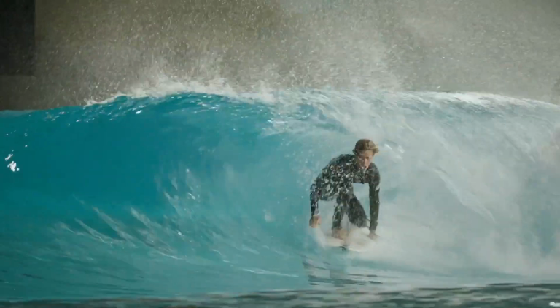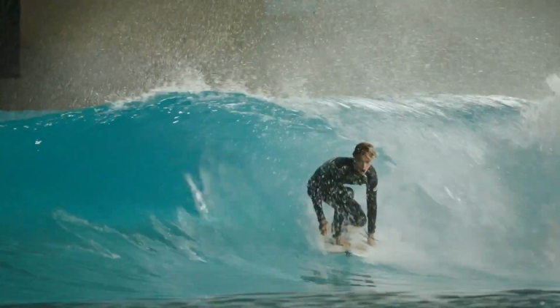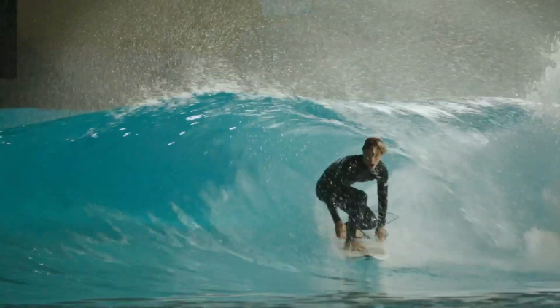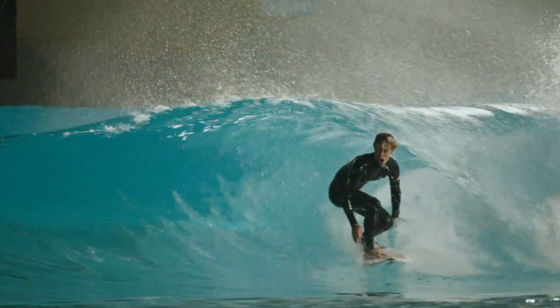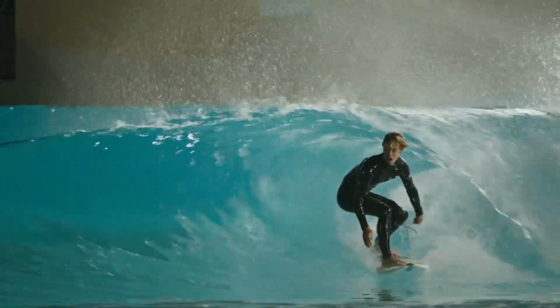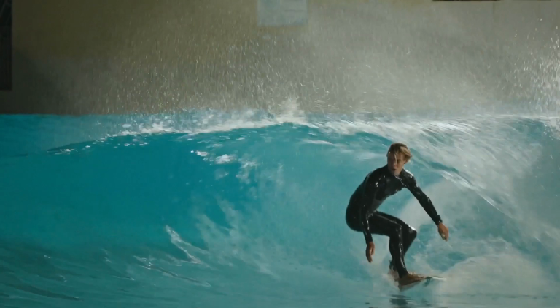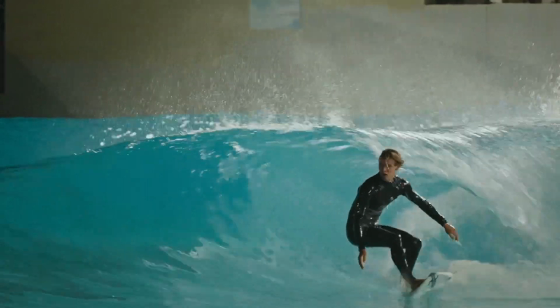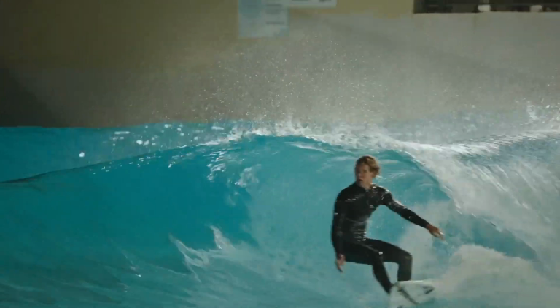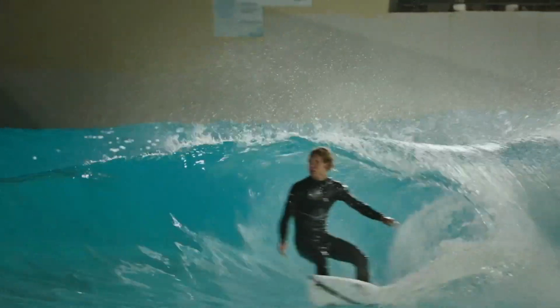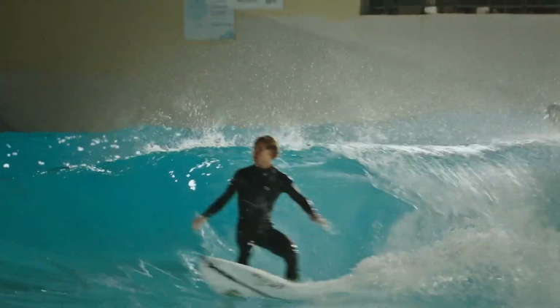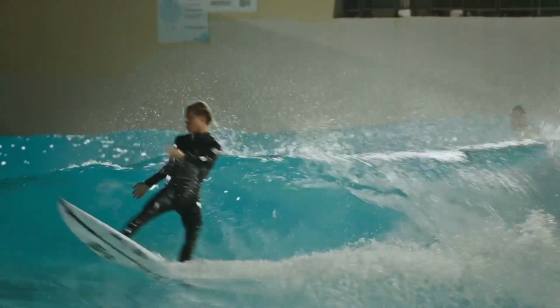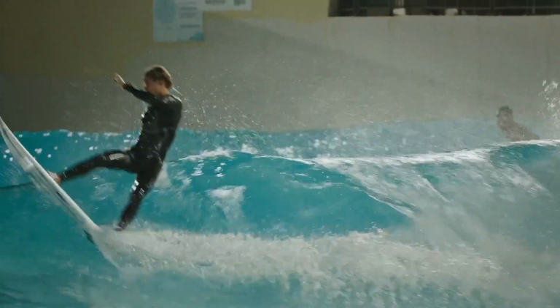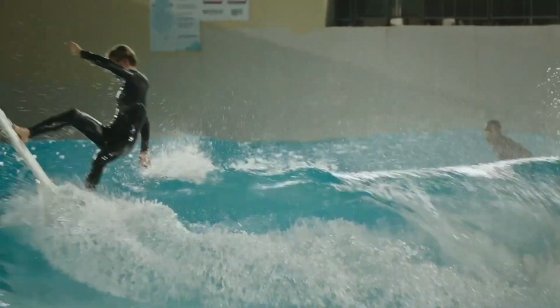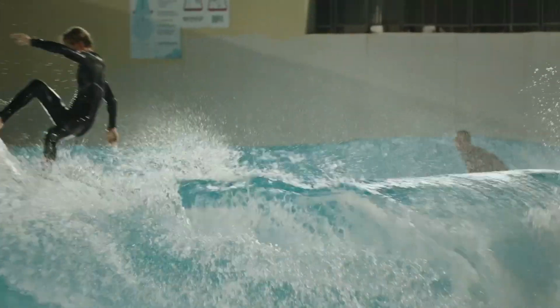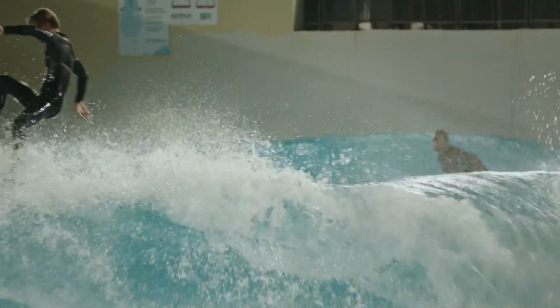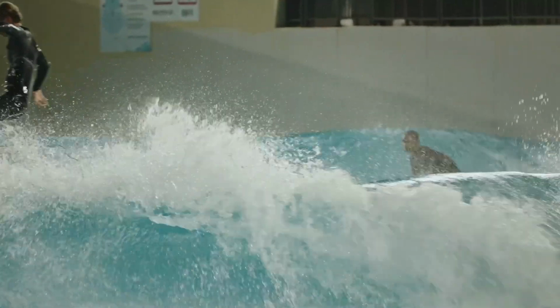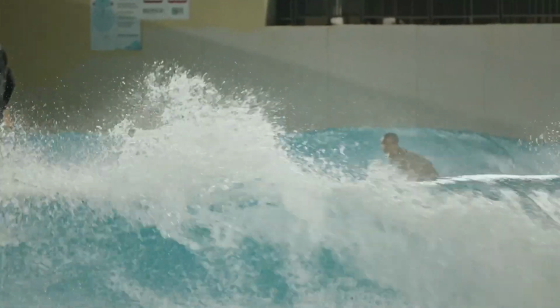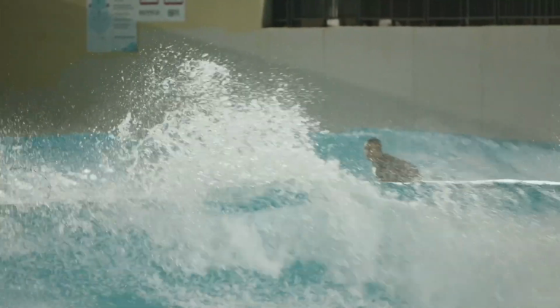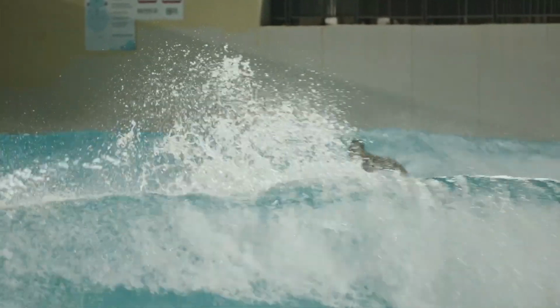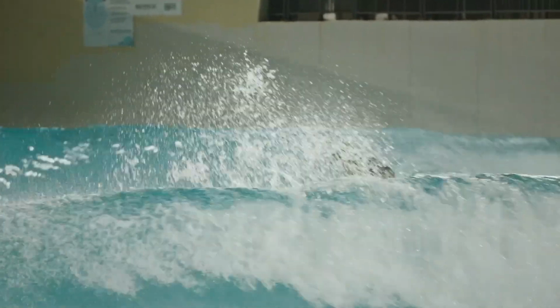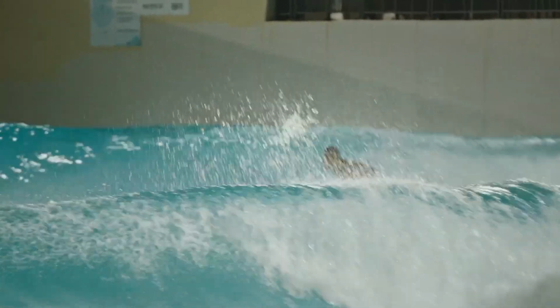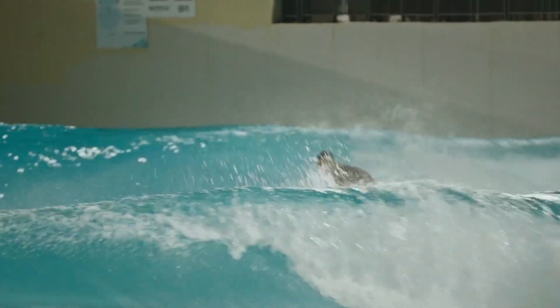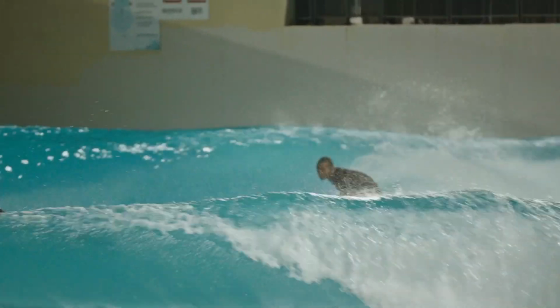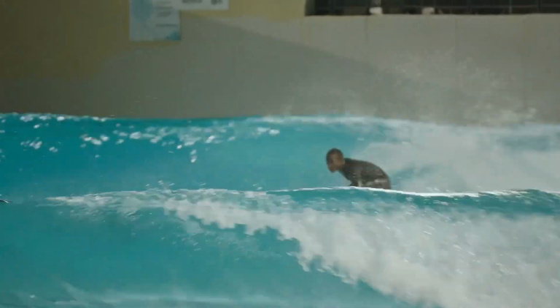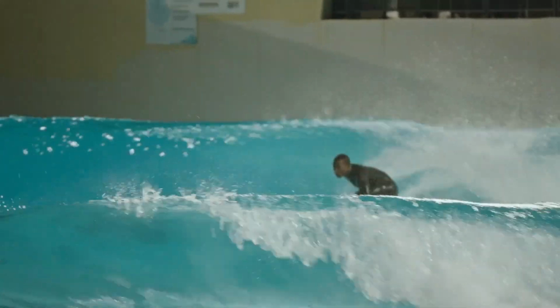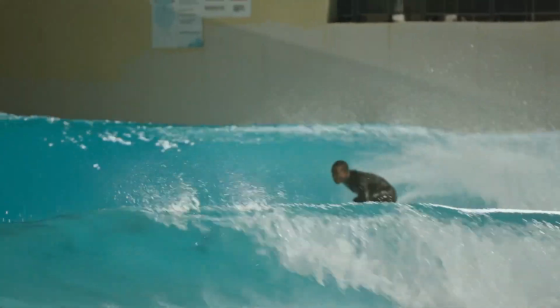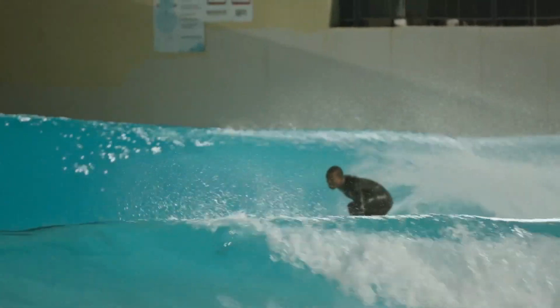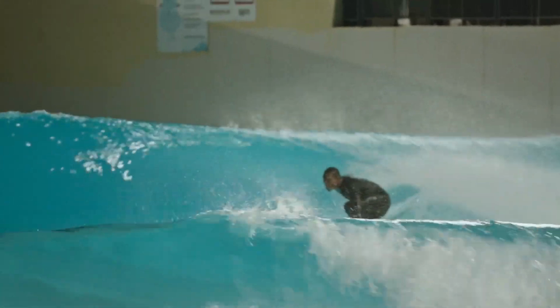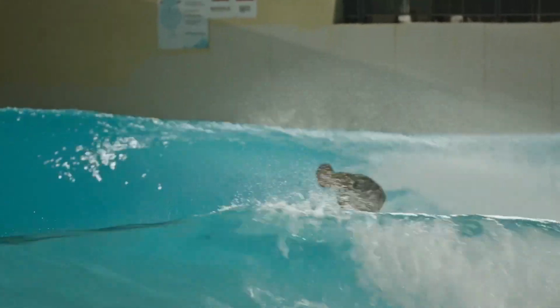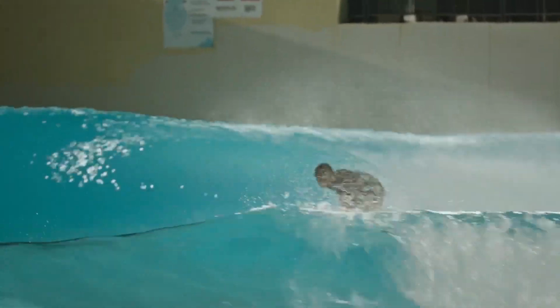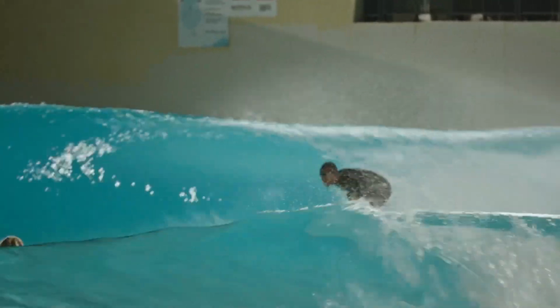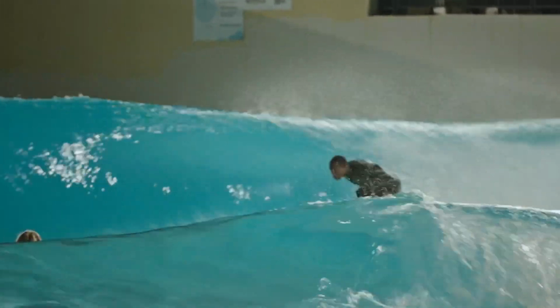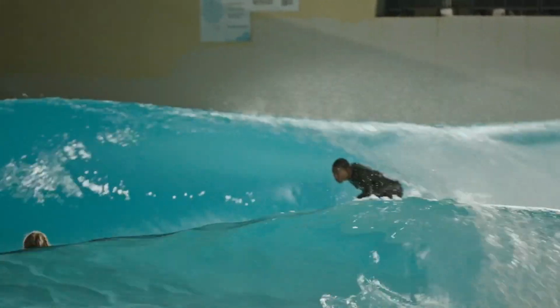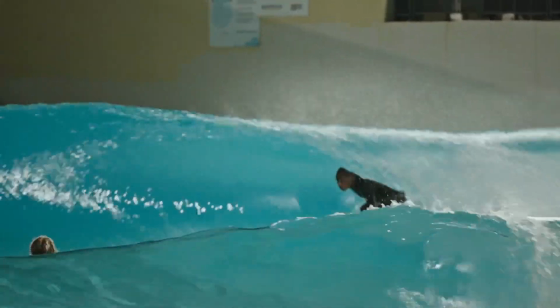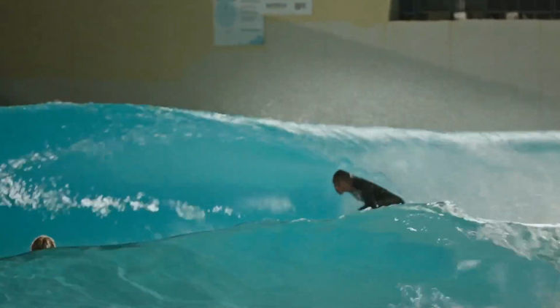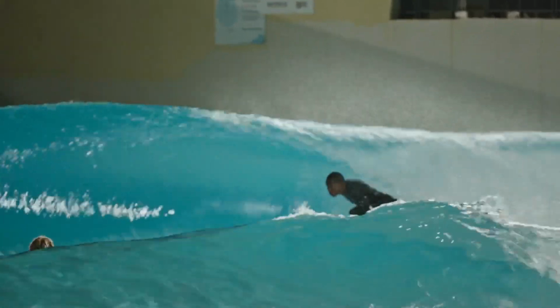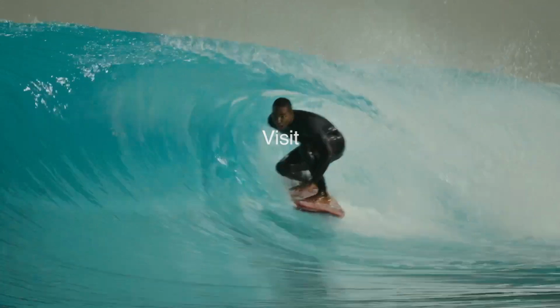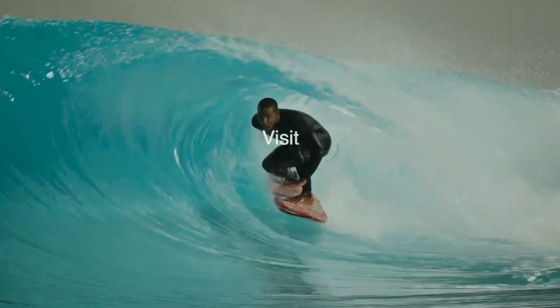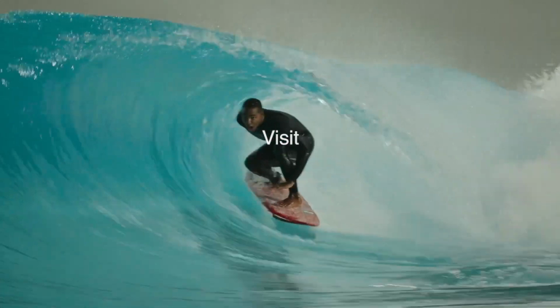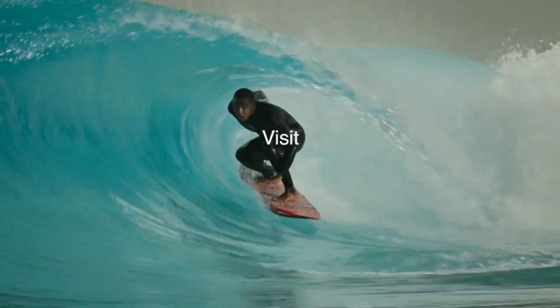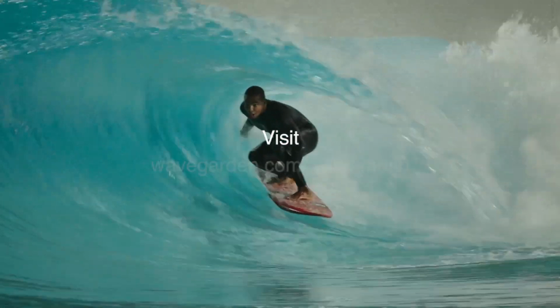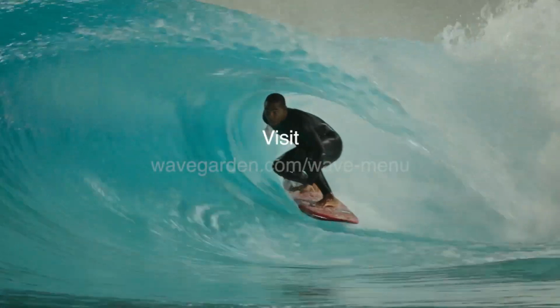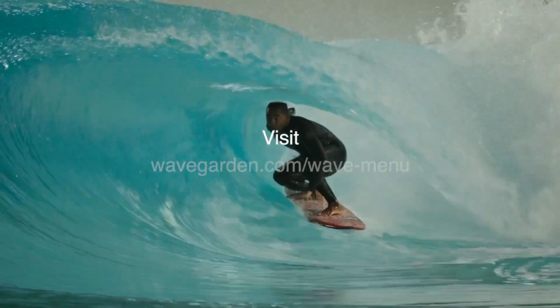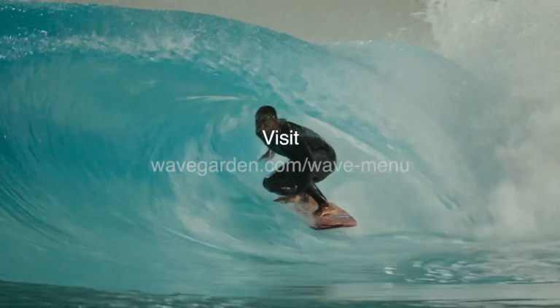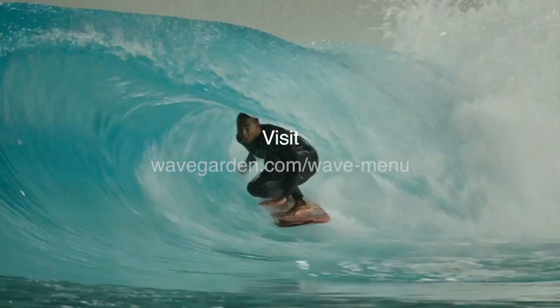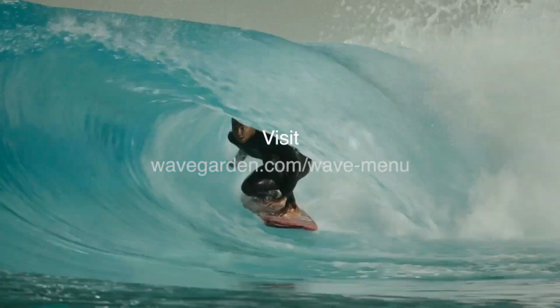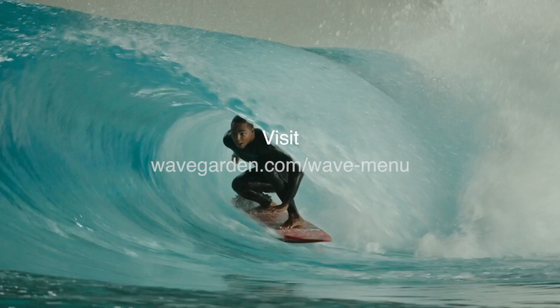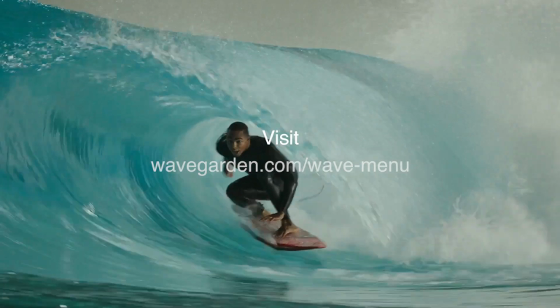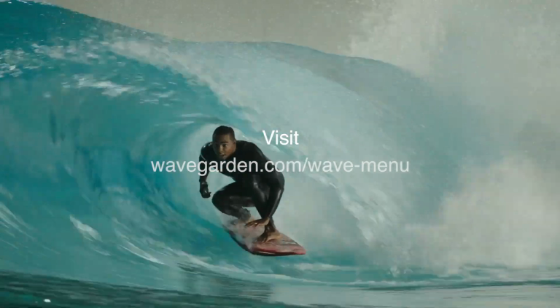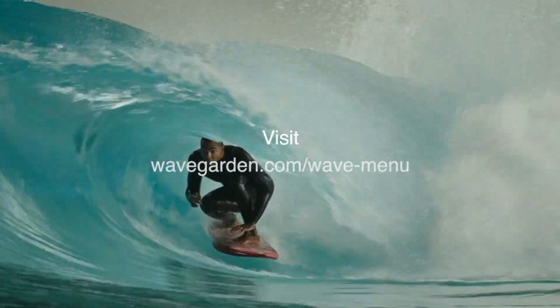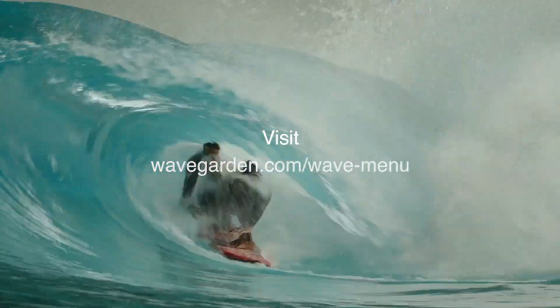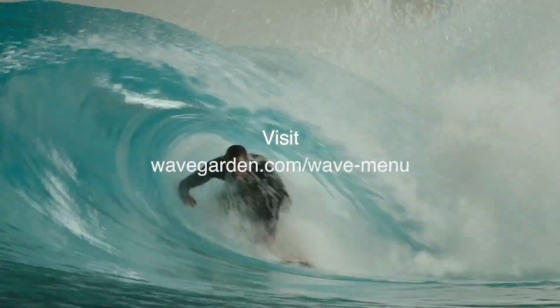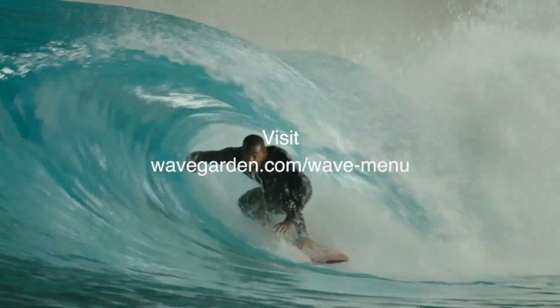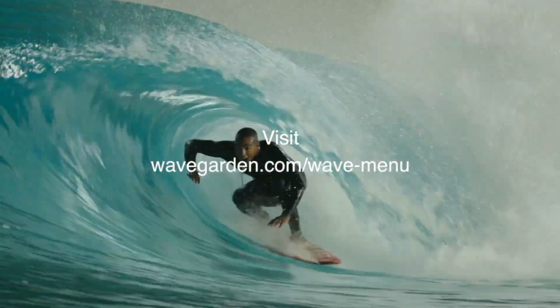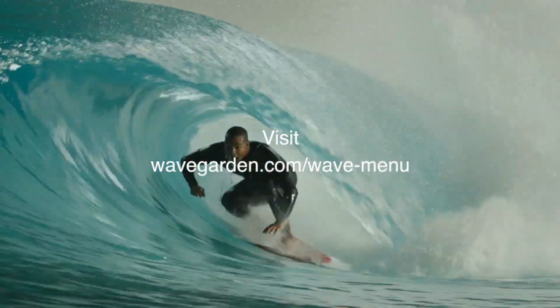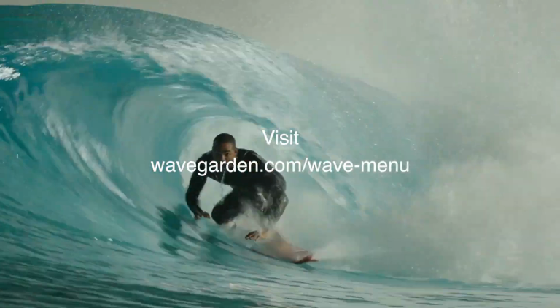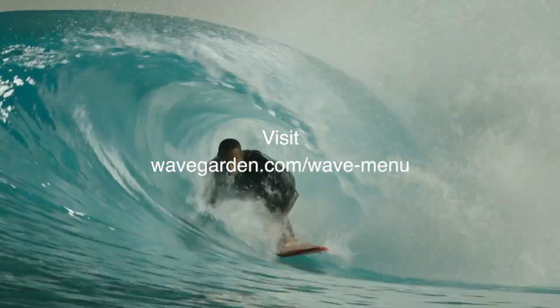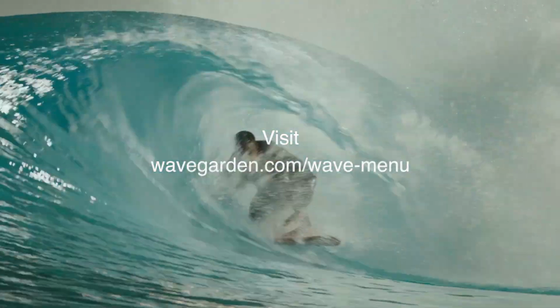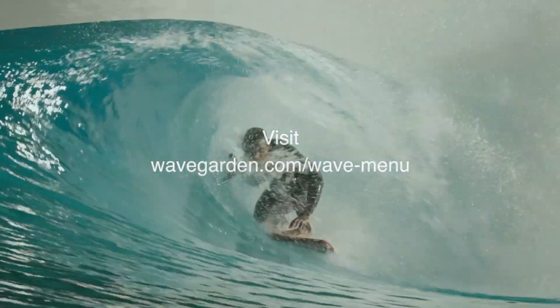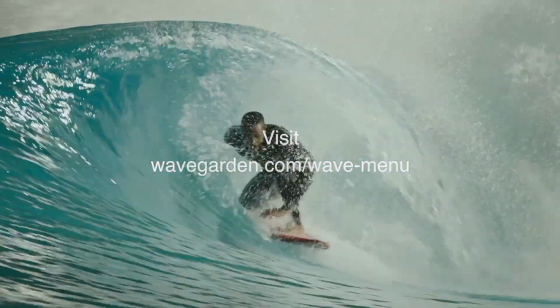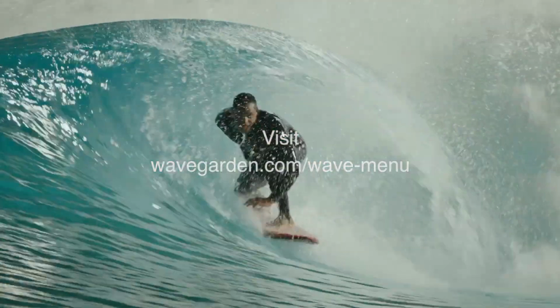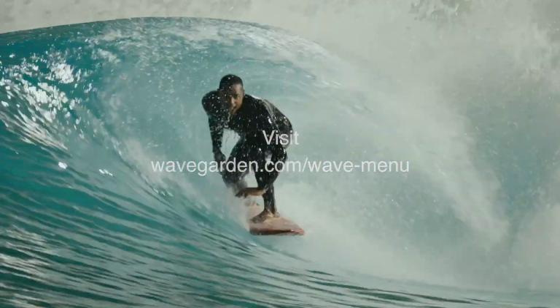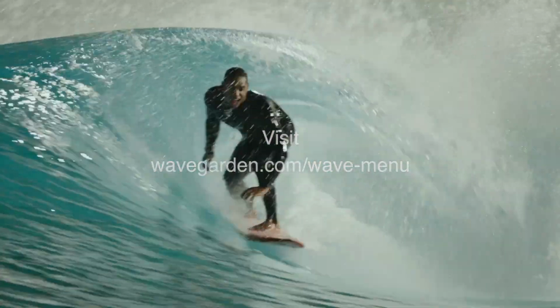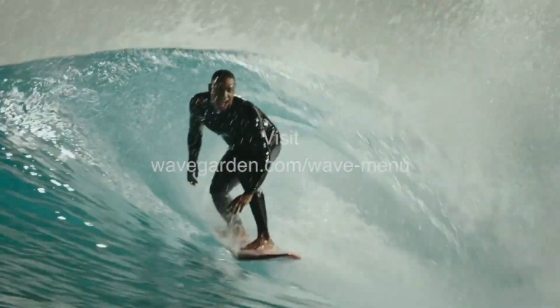Satisfied surfers are loyal clients. Visit the Wavegarden menu at wavegarden.com/wave-menu.